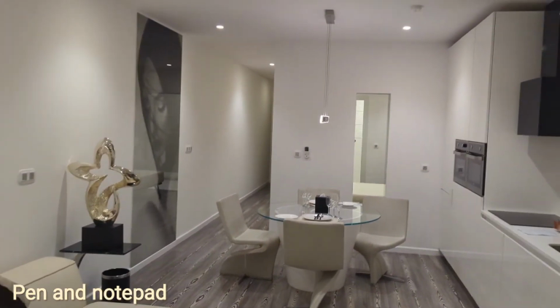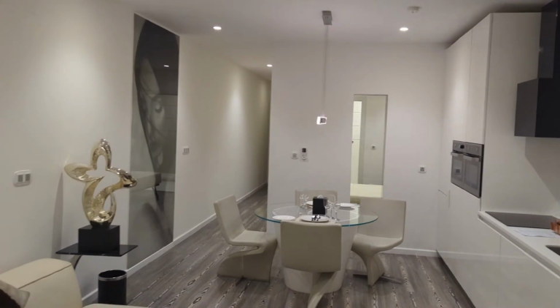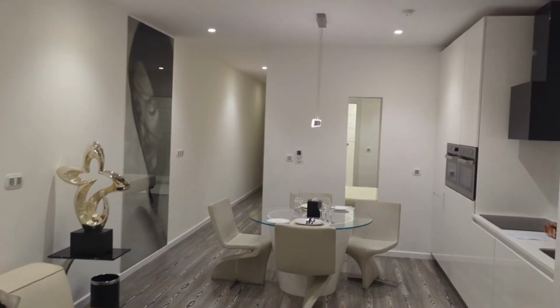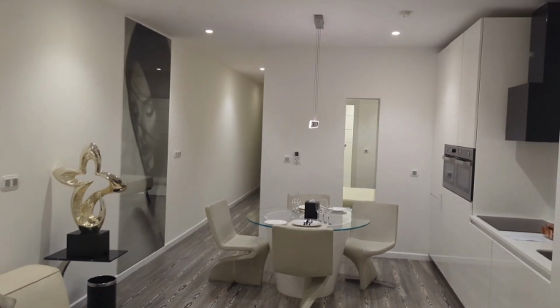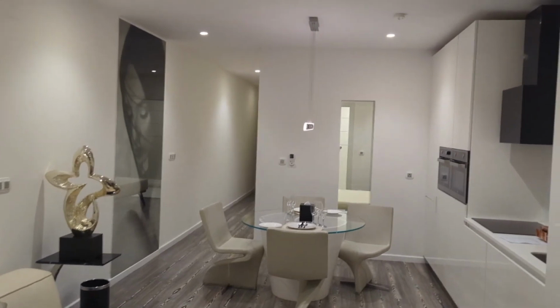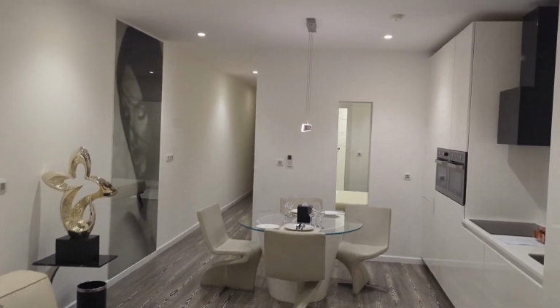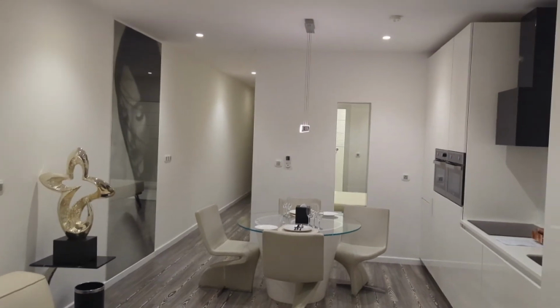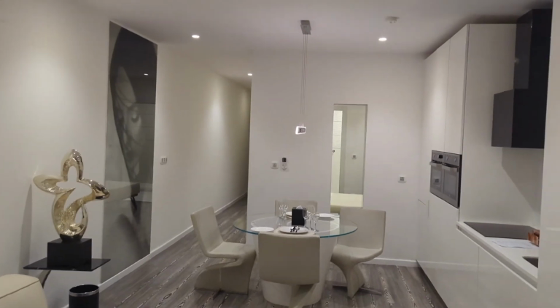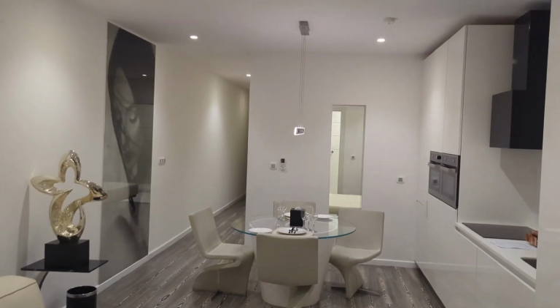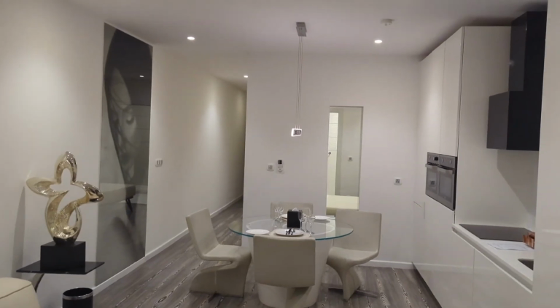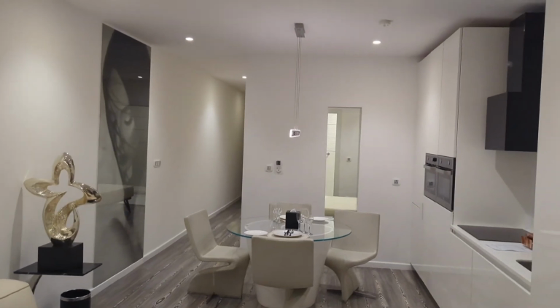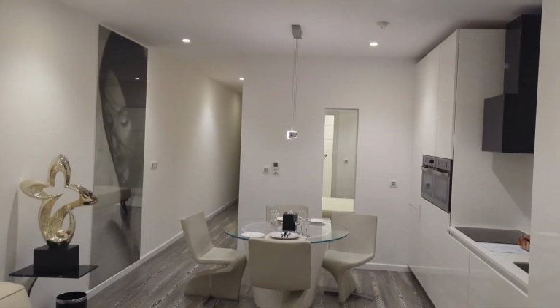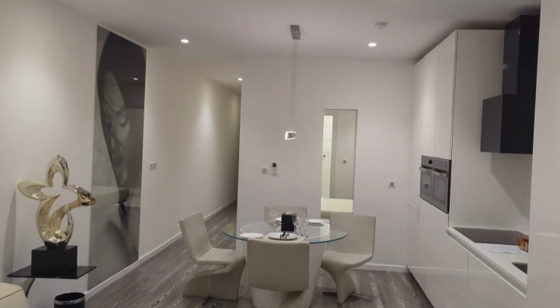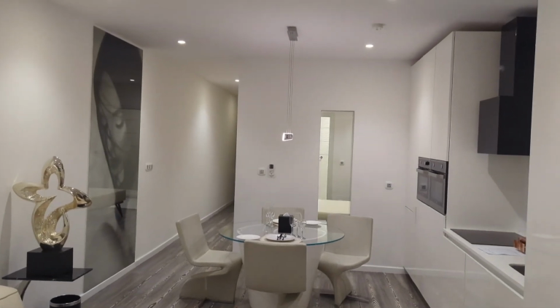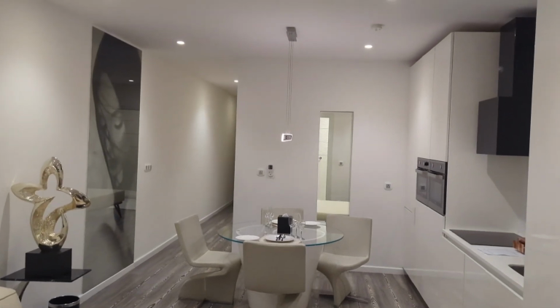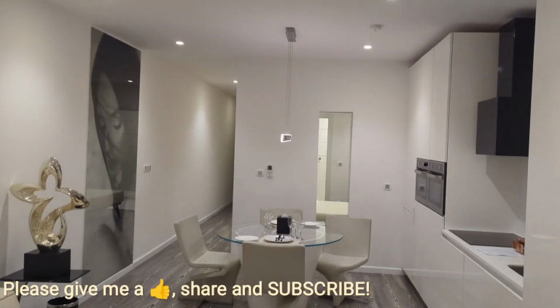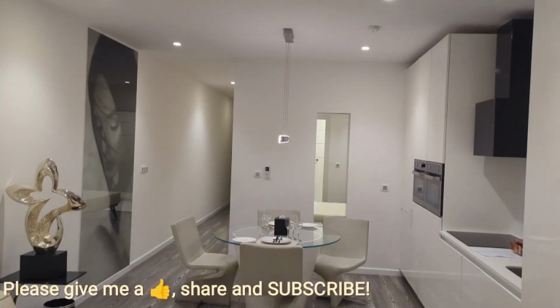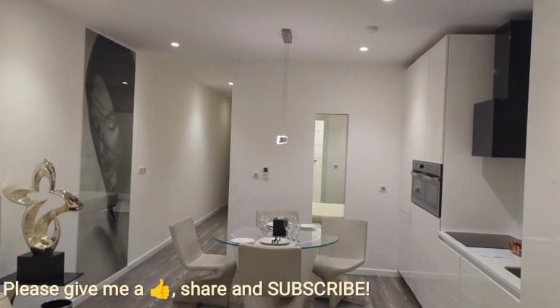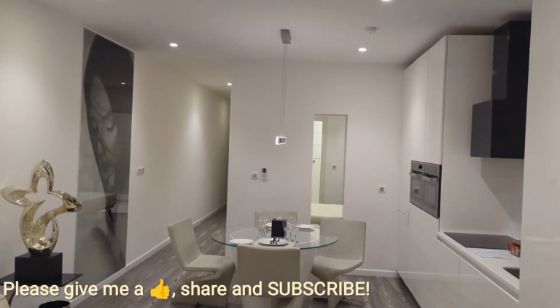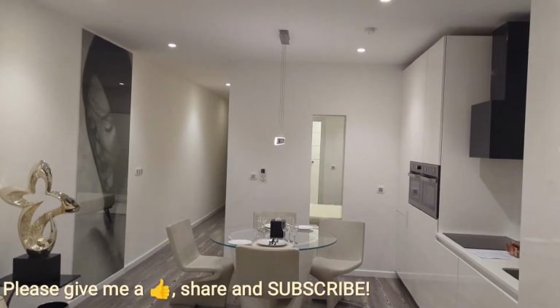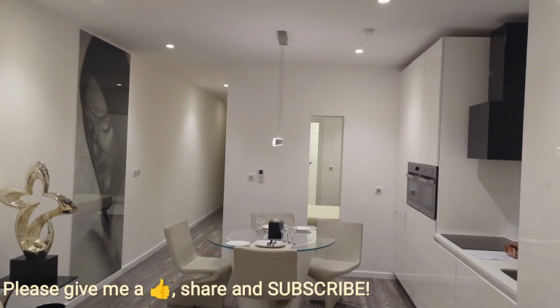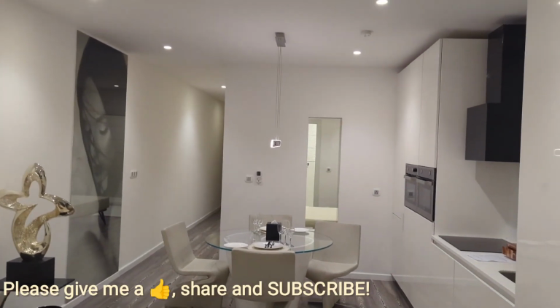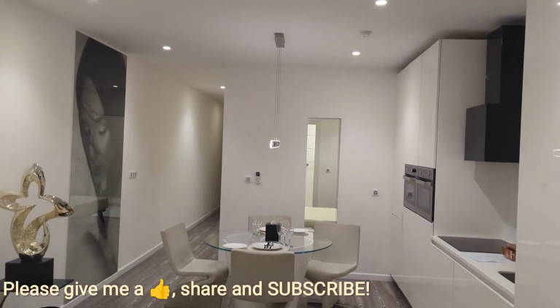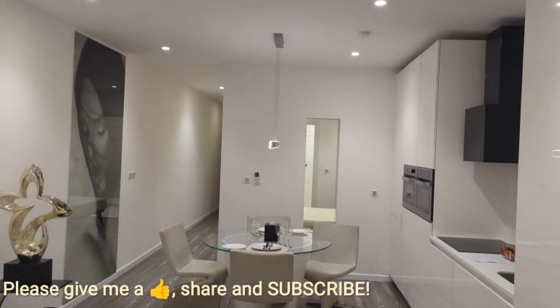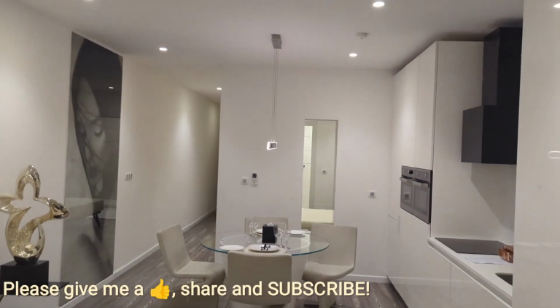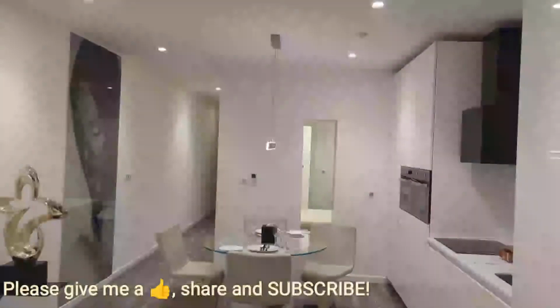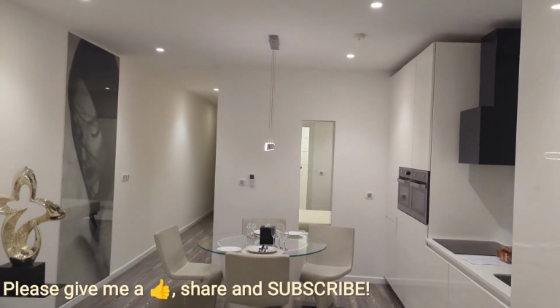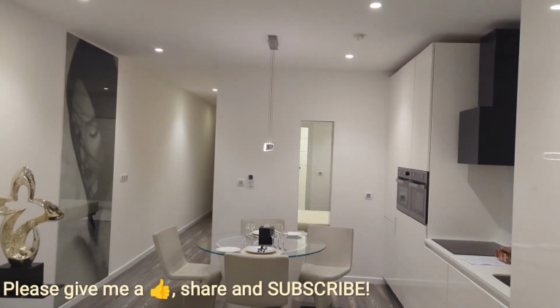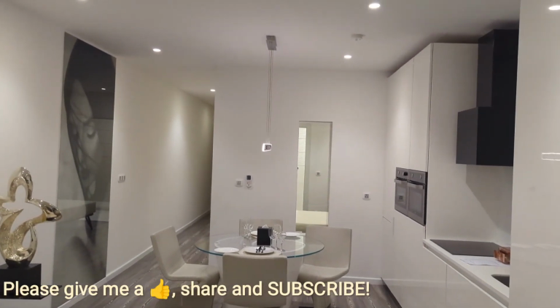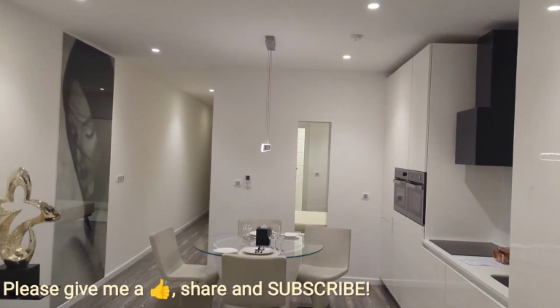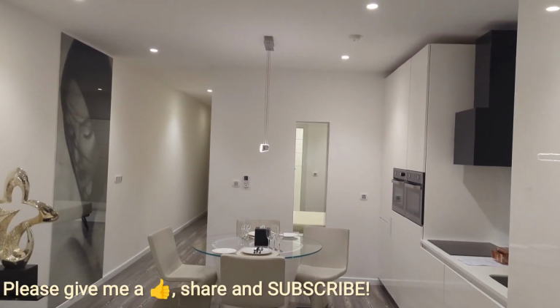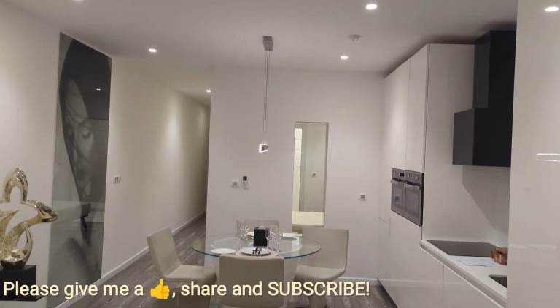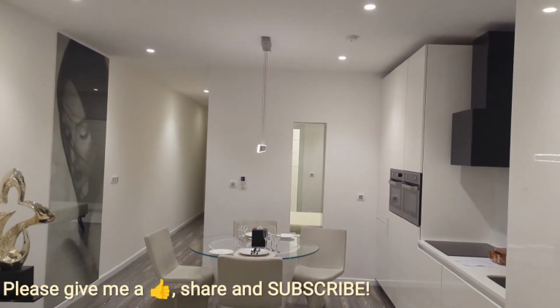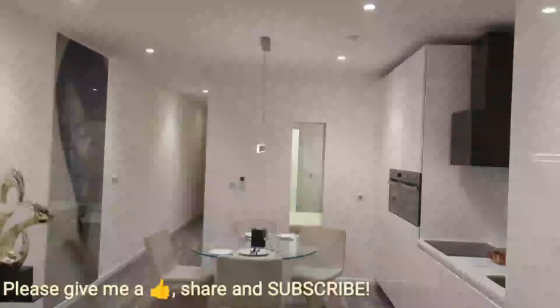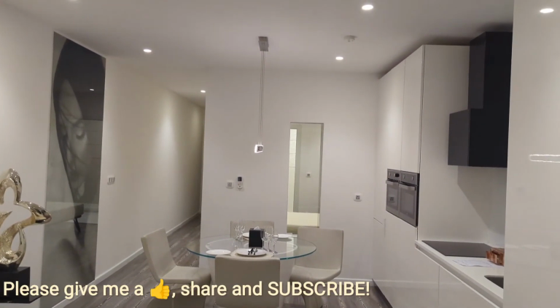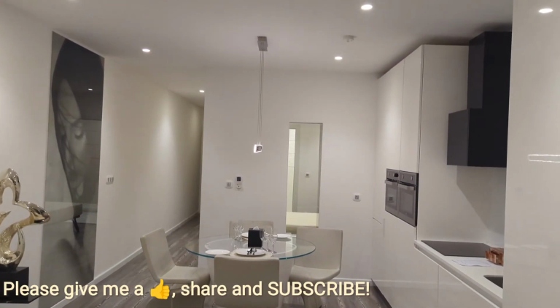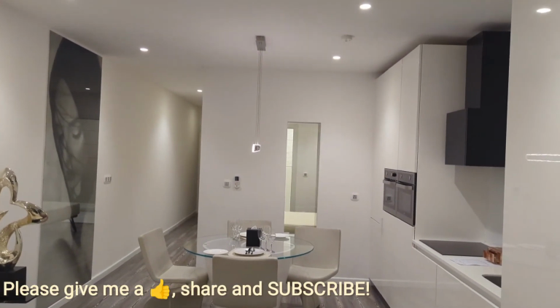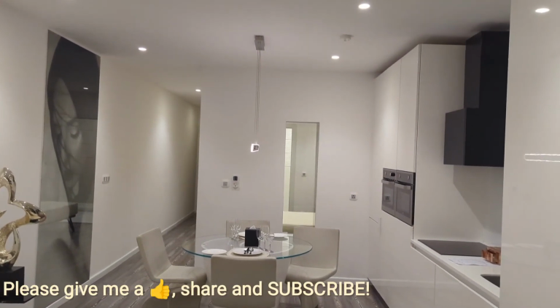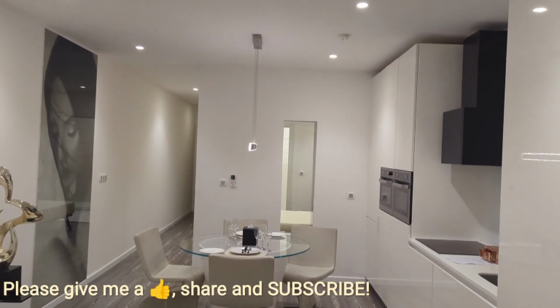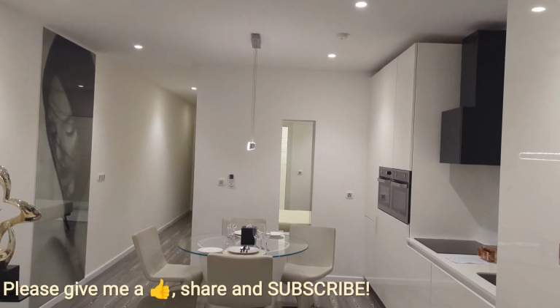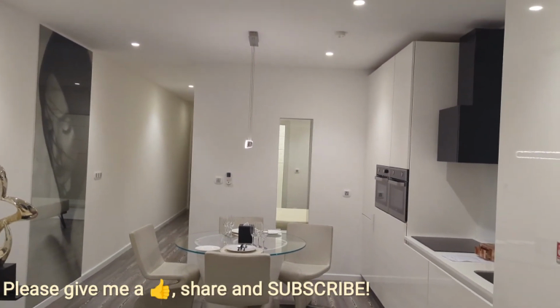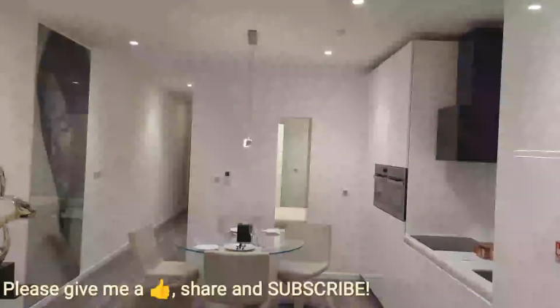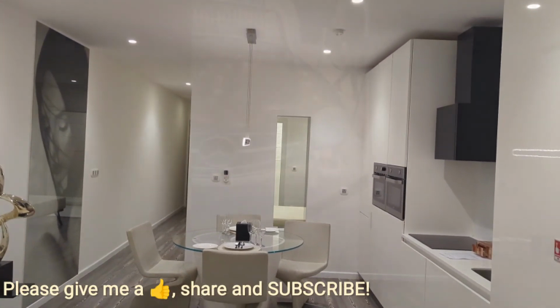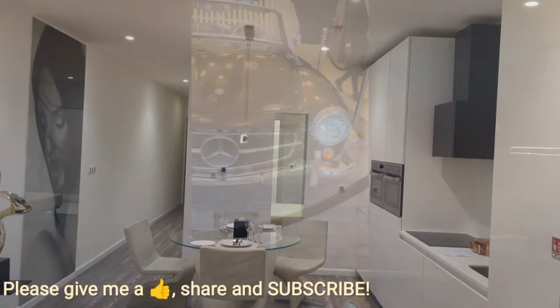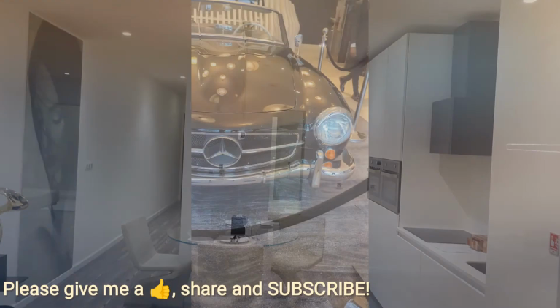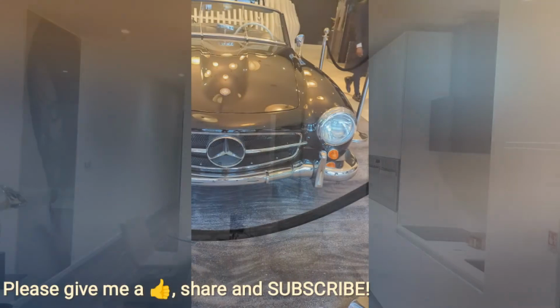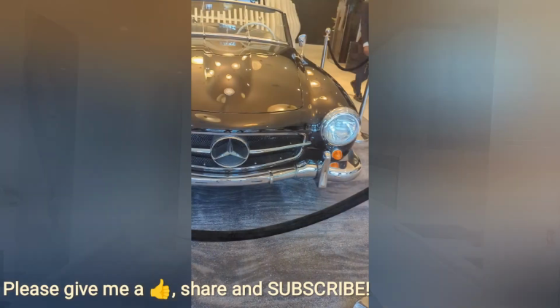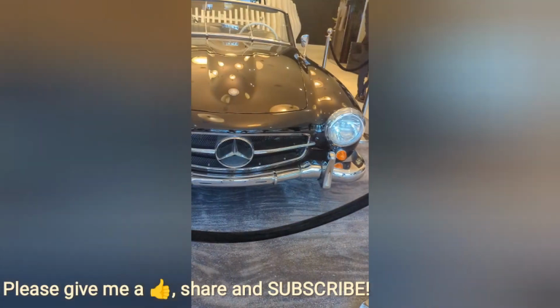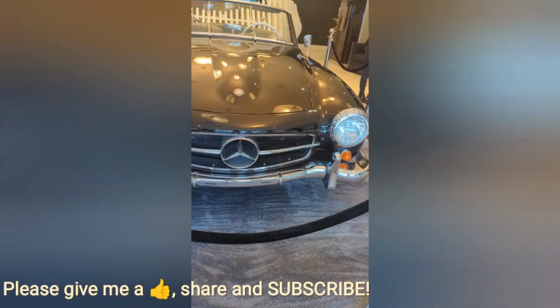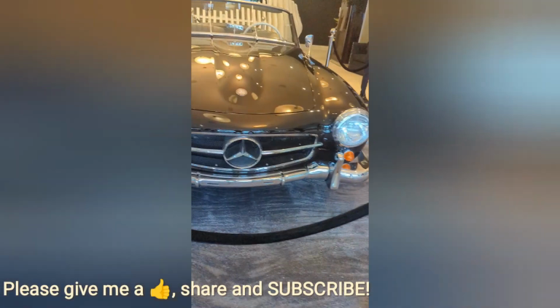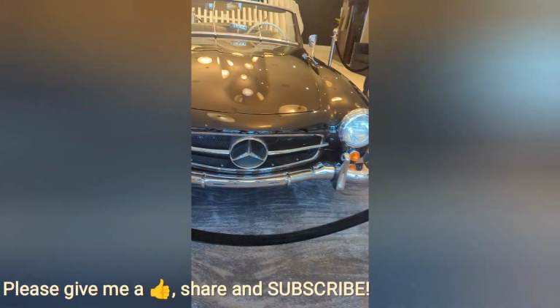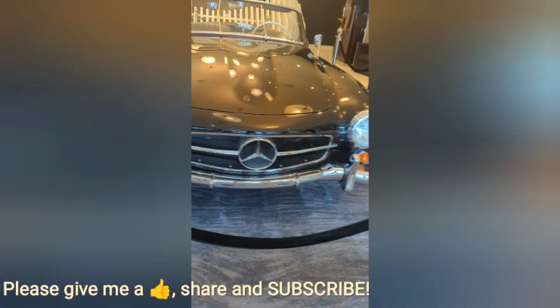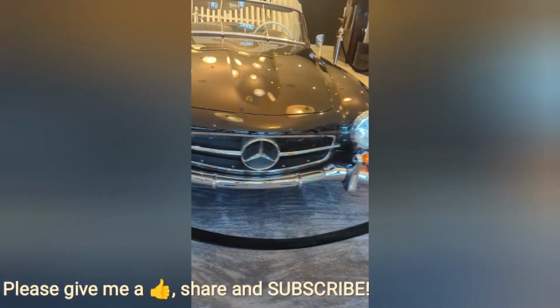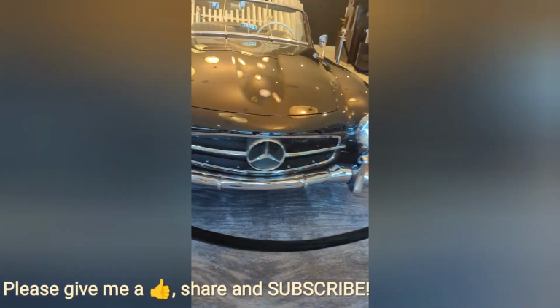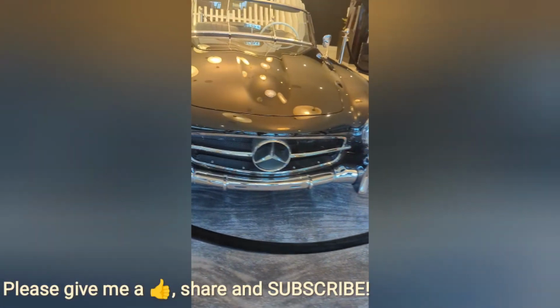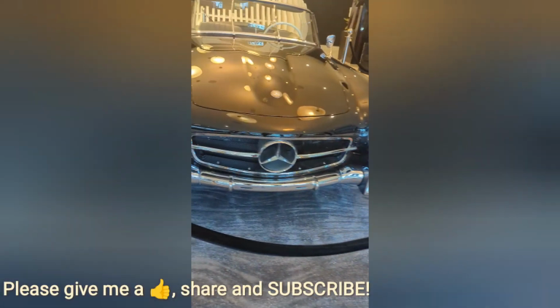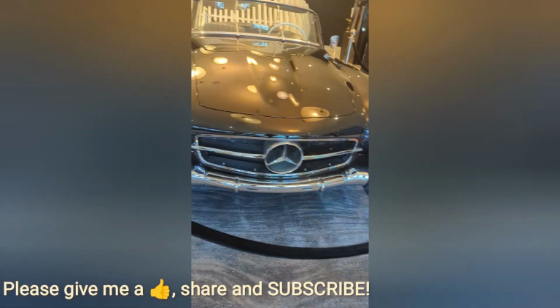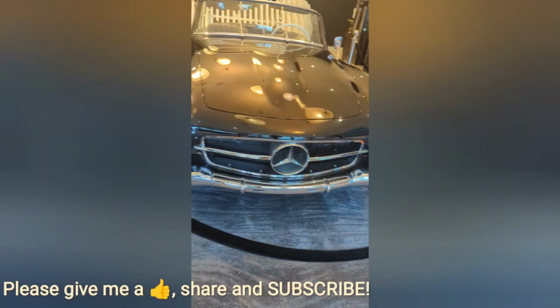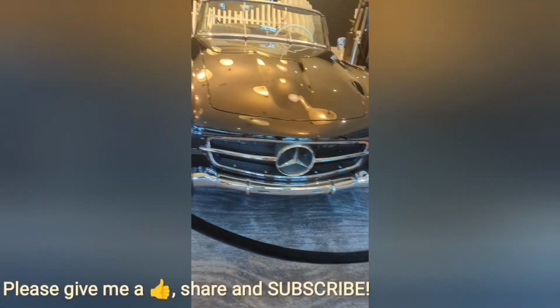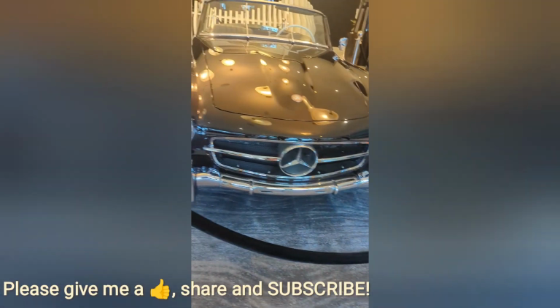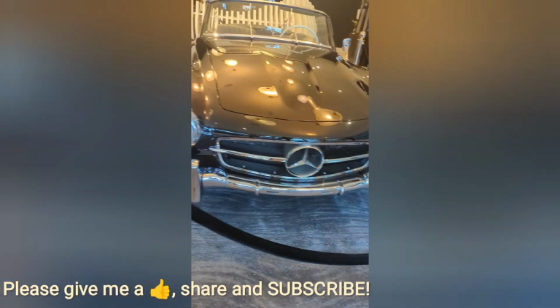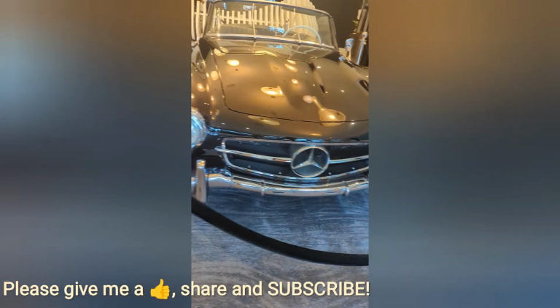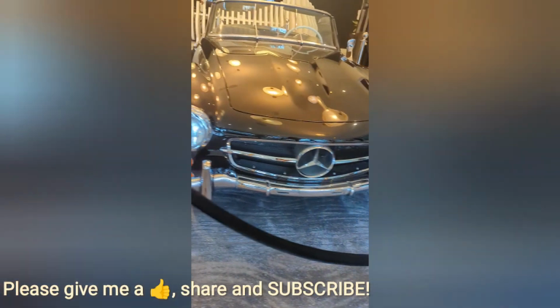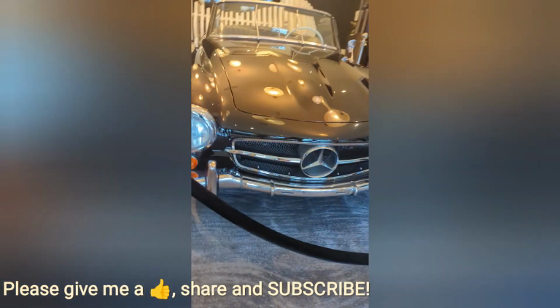If you have found this video useful, please hit the like button, share and subscribe. Thanks very much for watching.